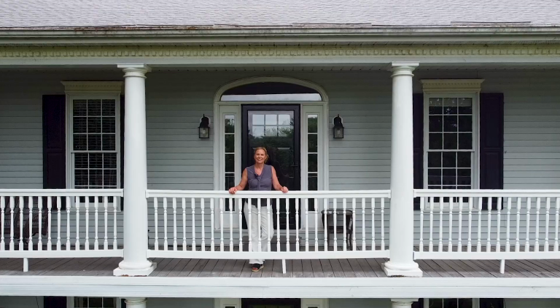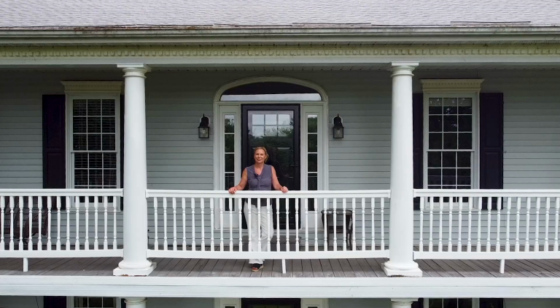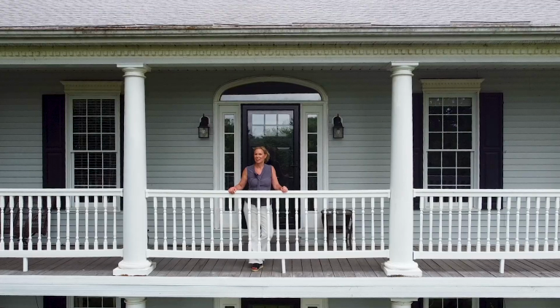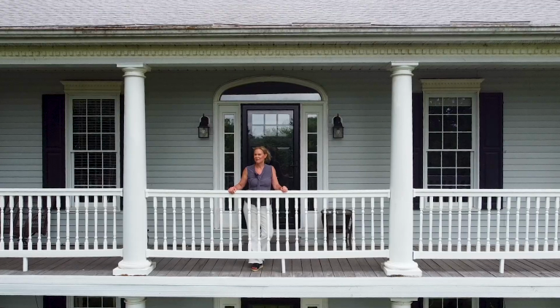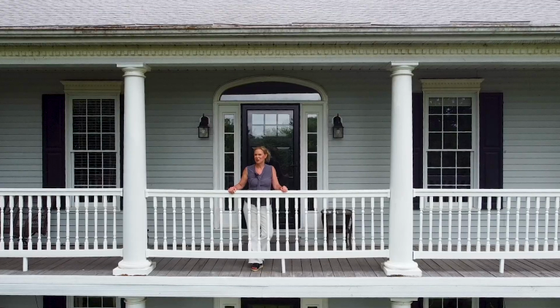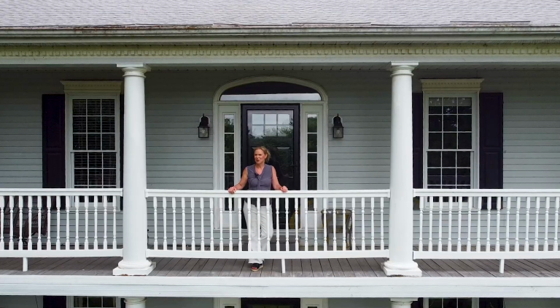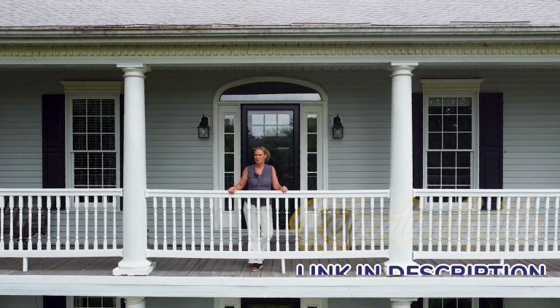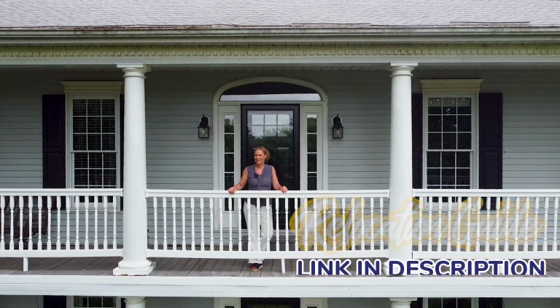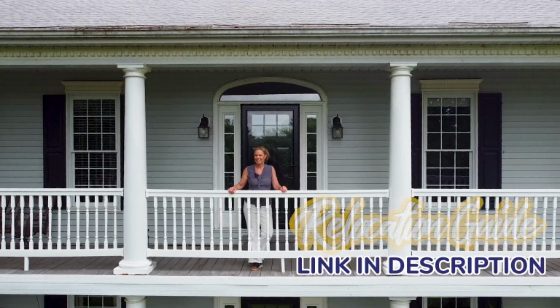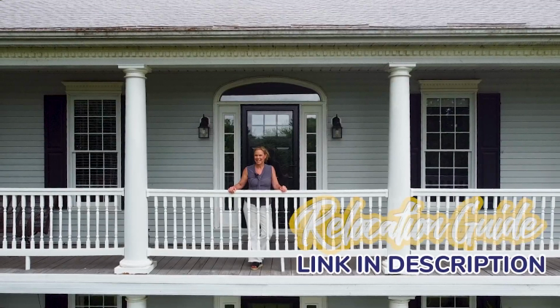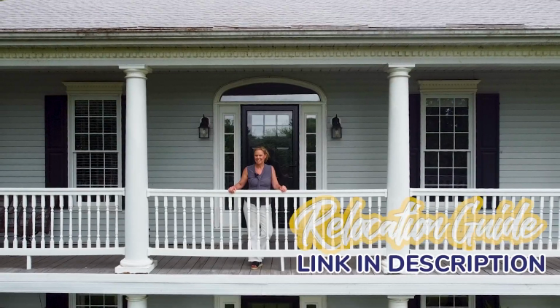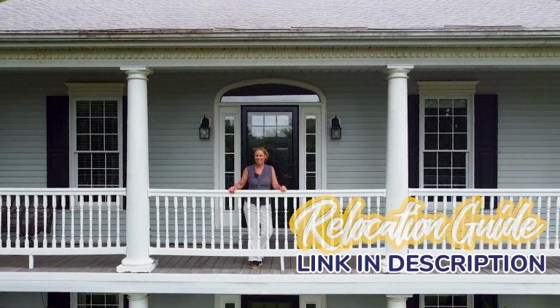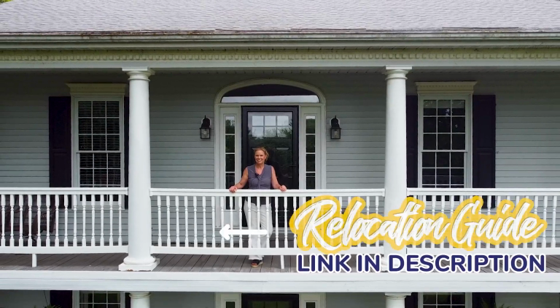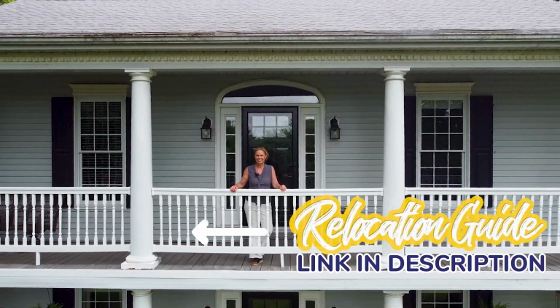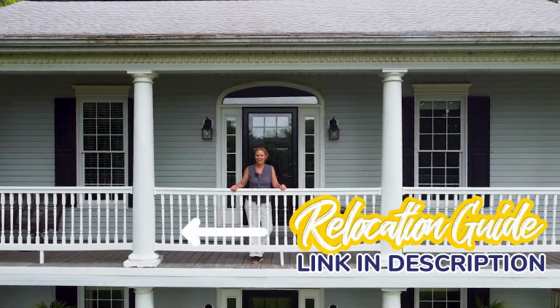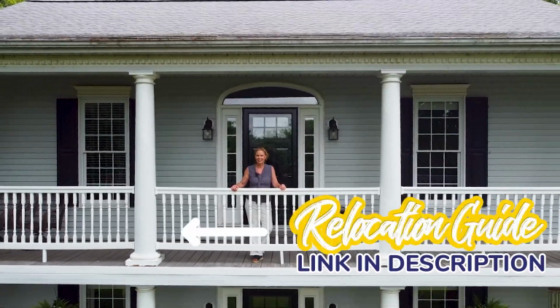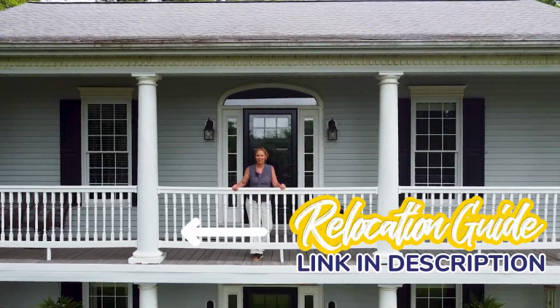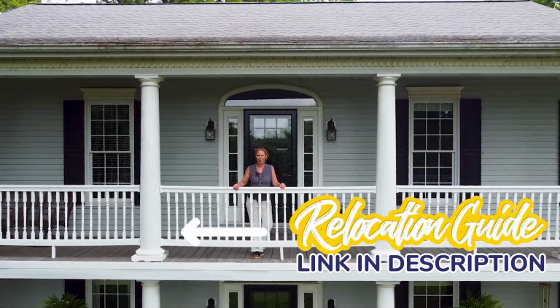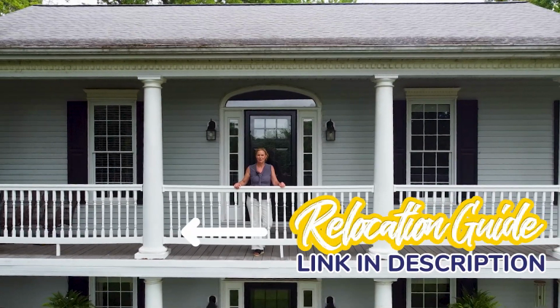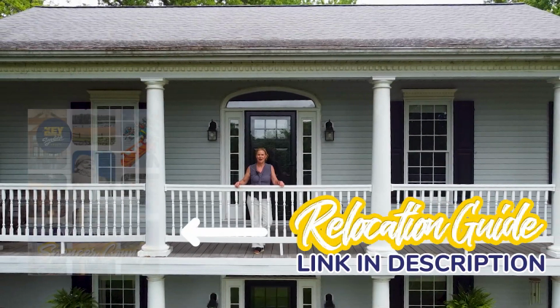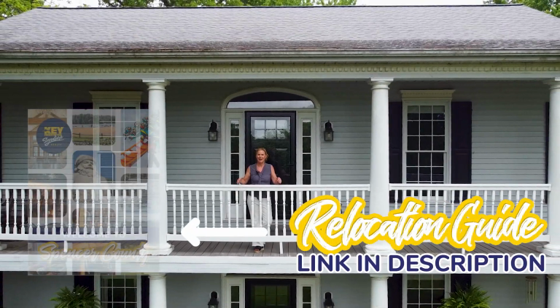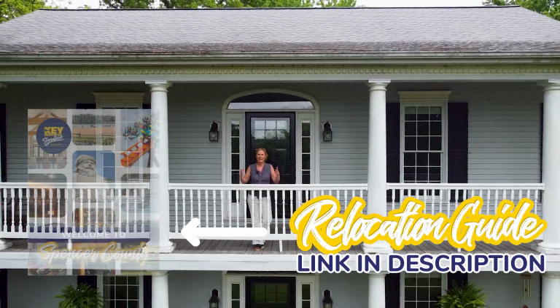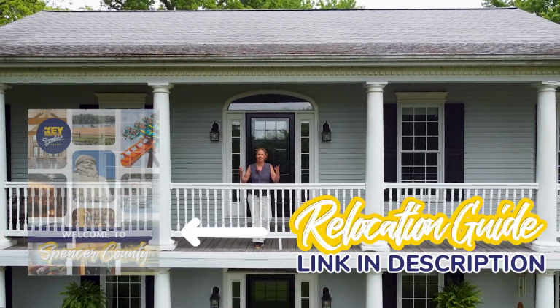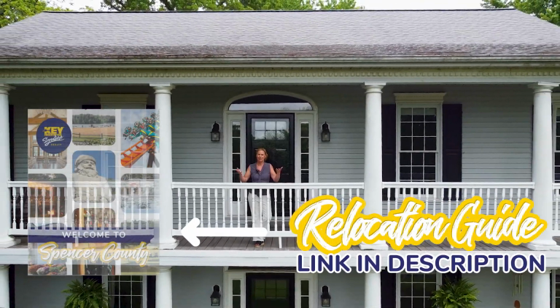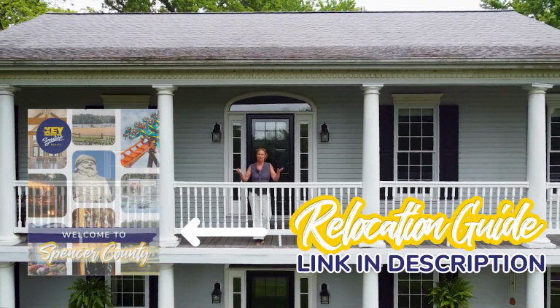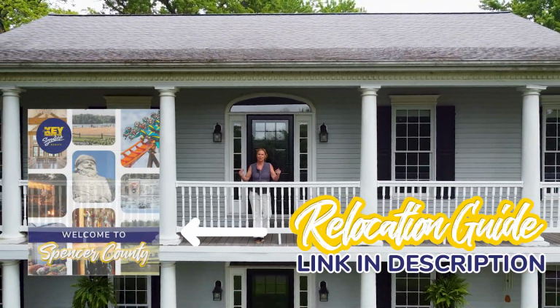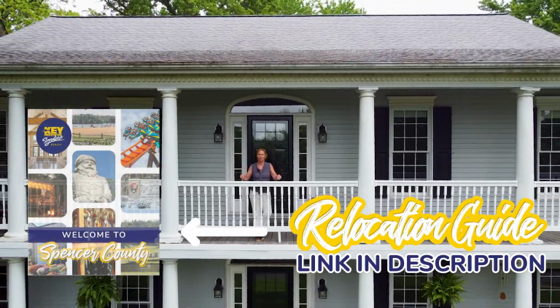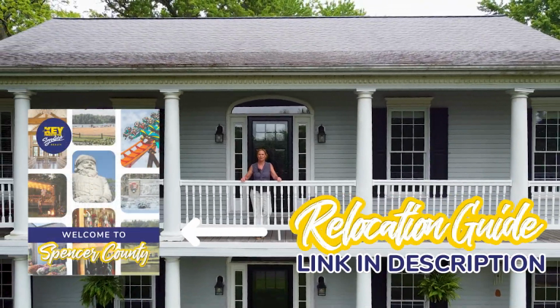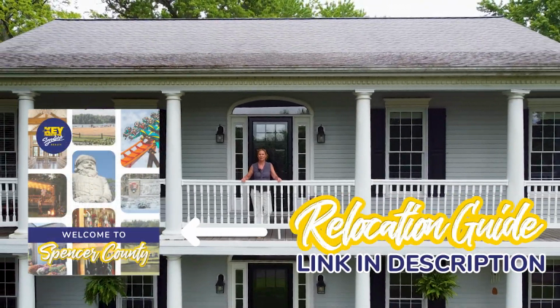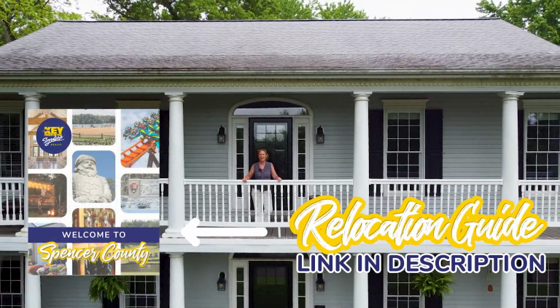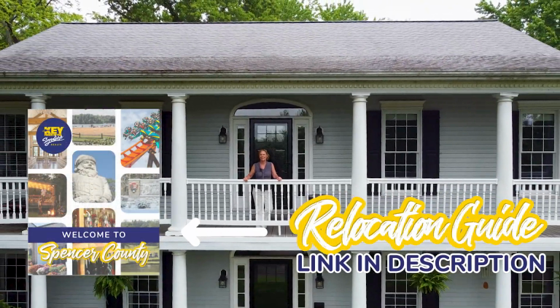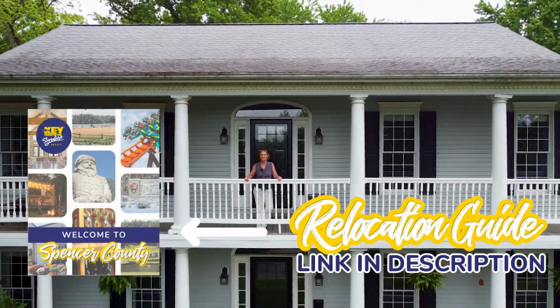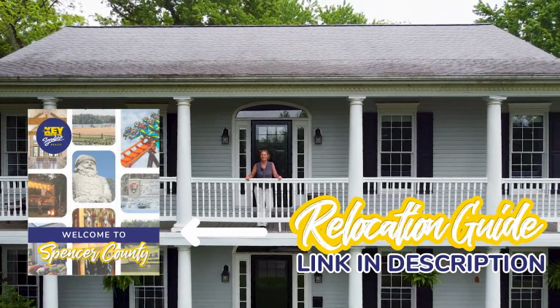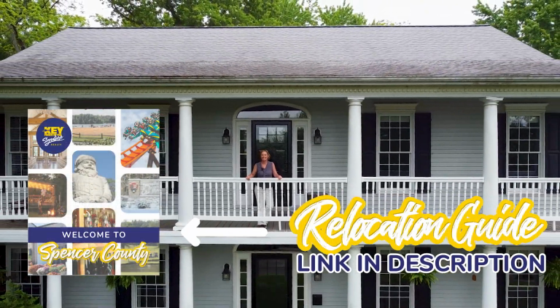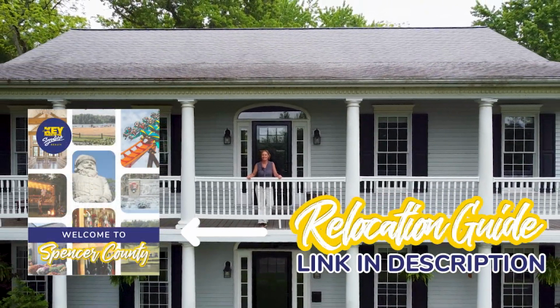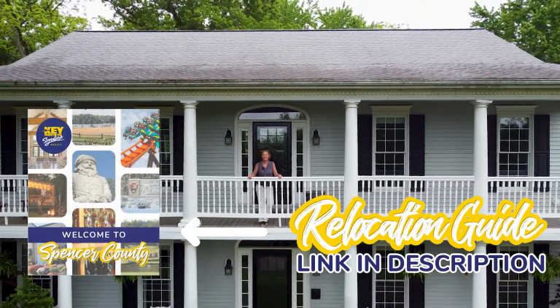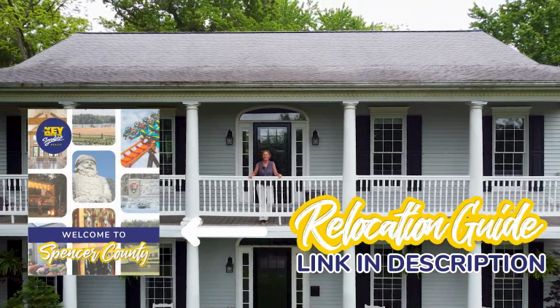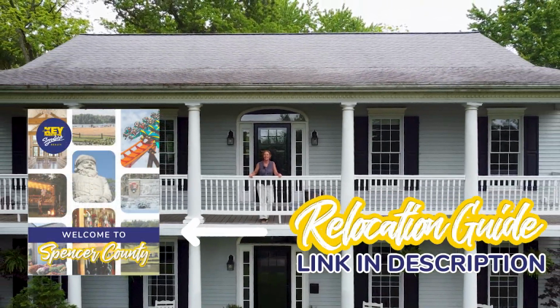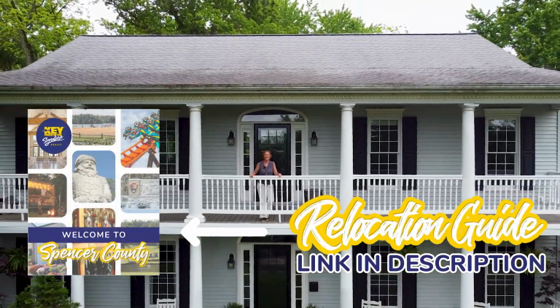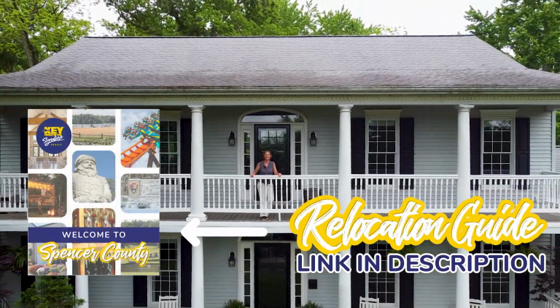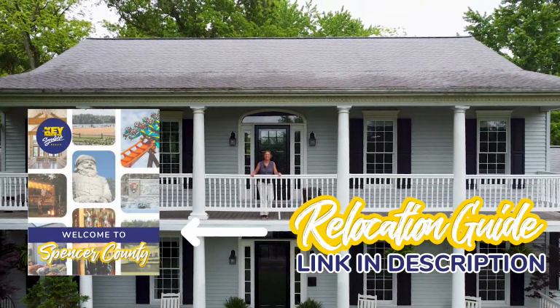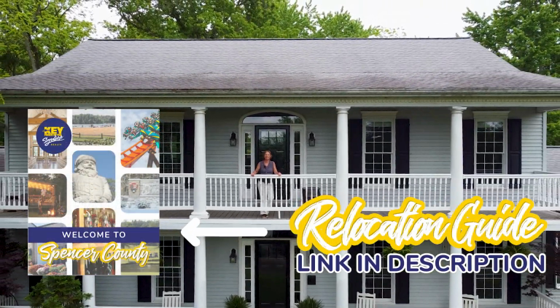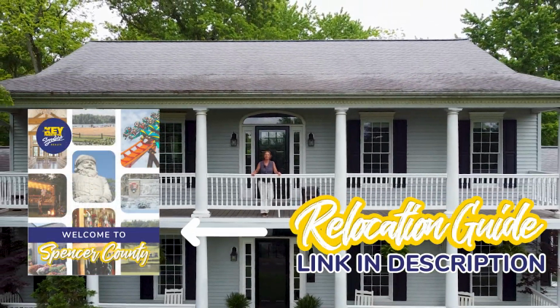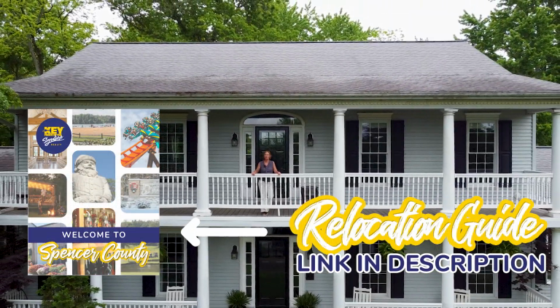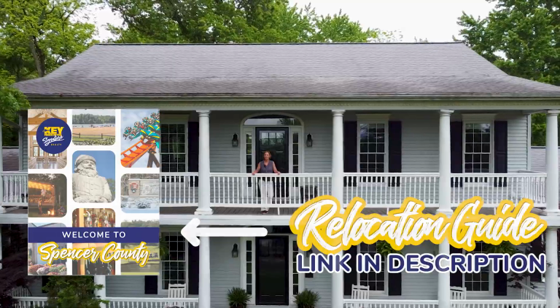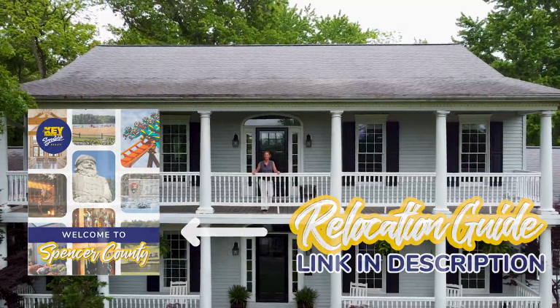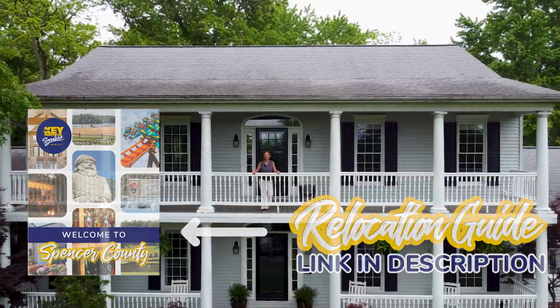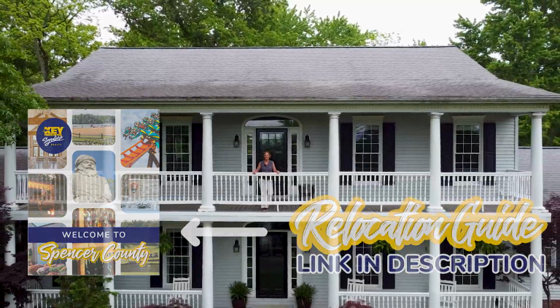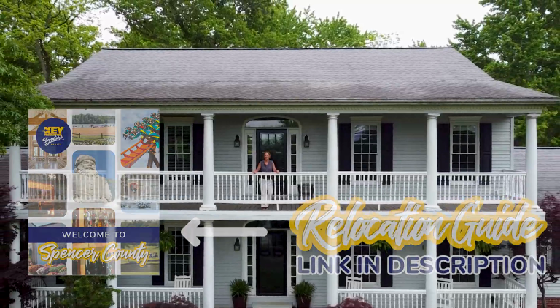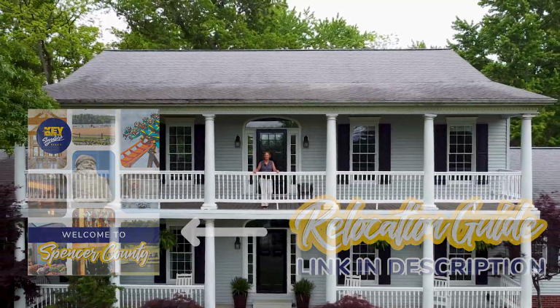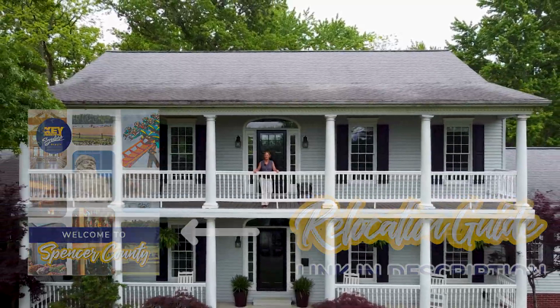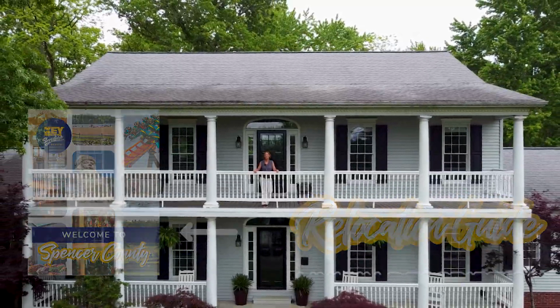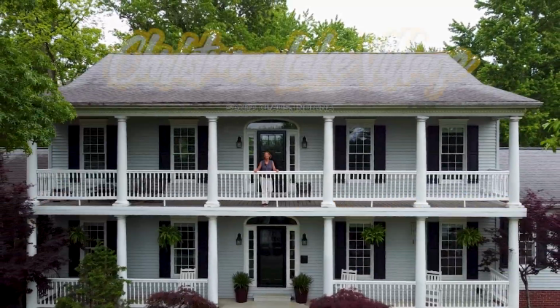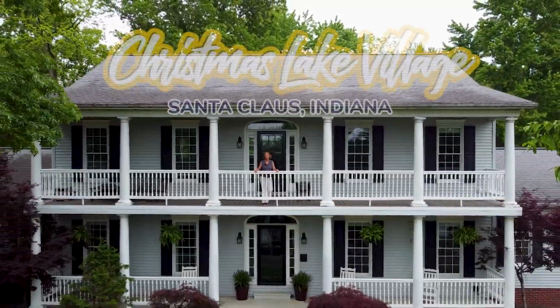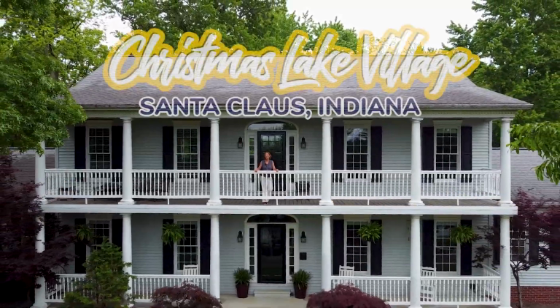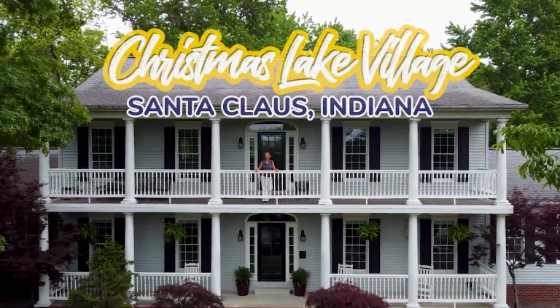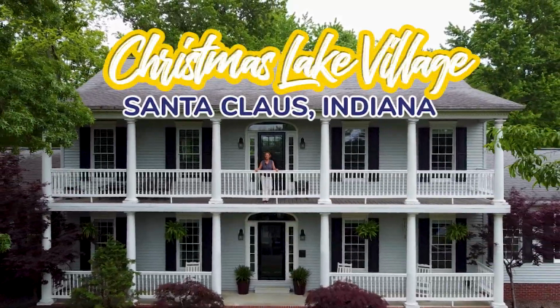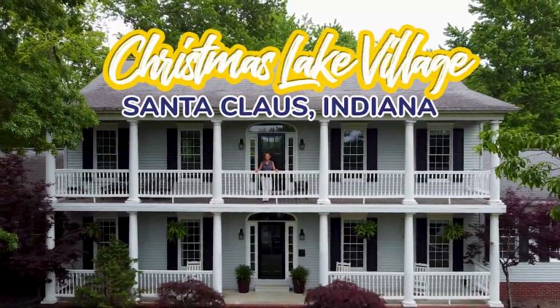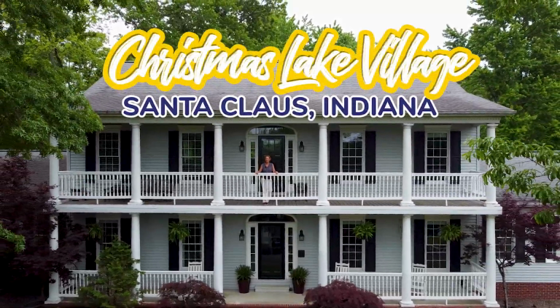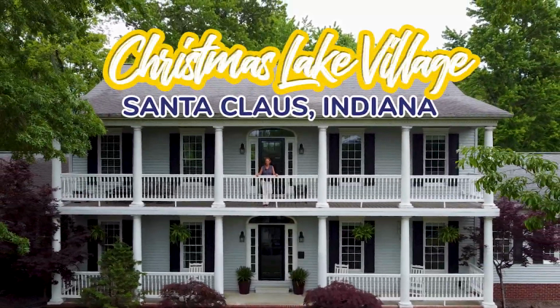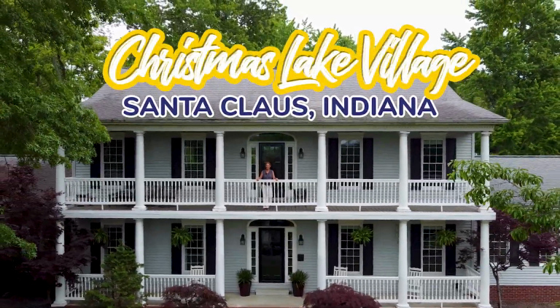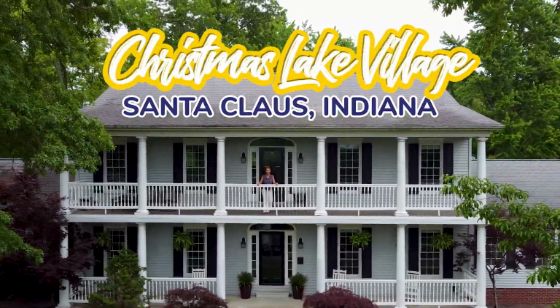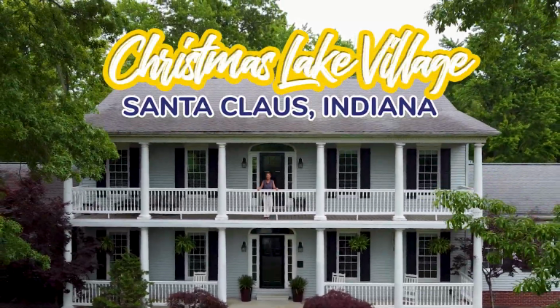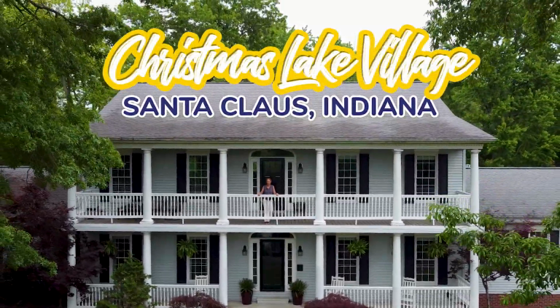Looking for a plantation-style home? I have a beautiful house here sitting in the rolling hills of Christmas Lake Village.